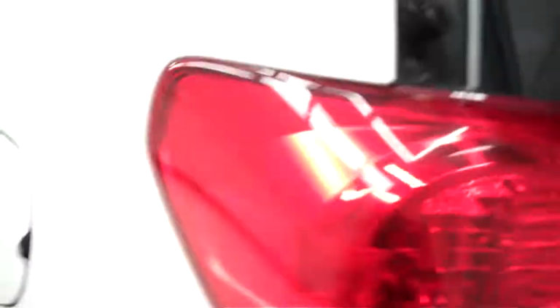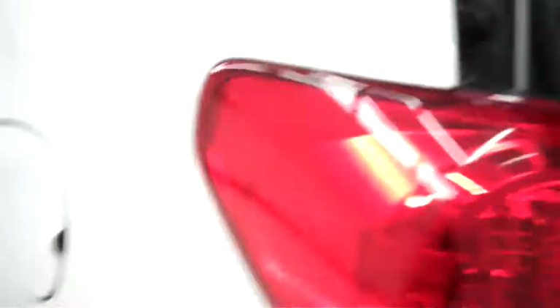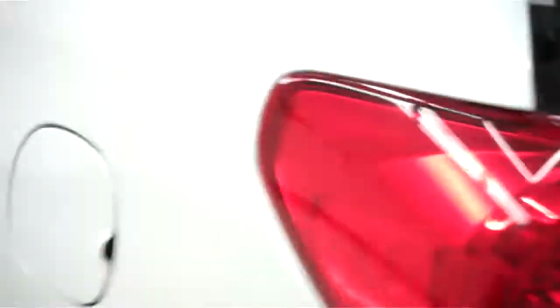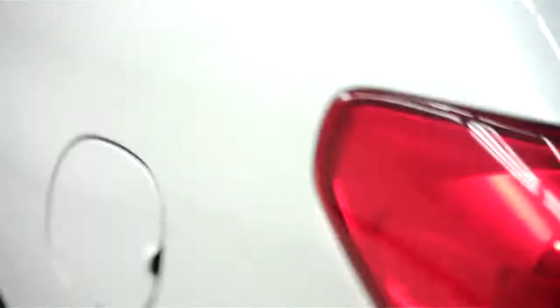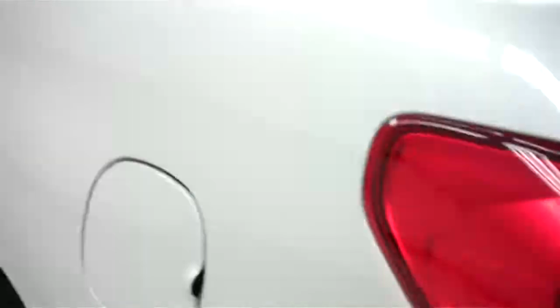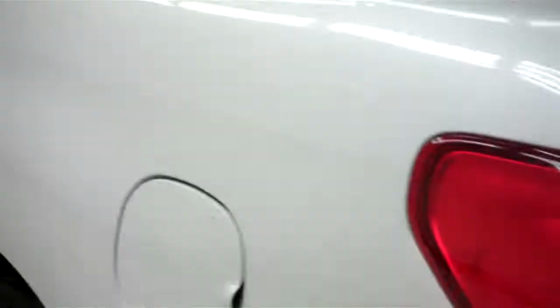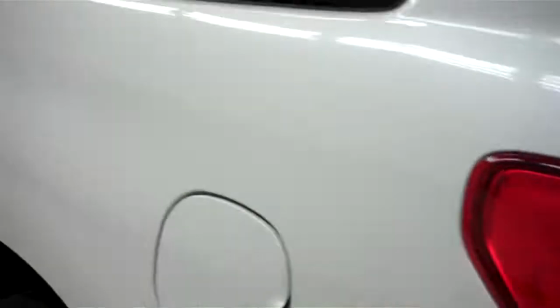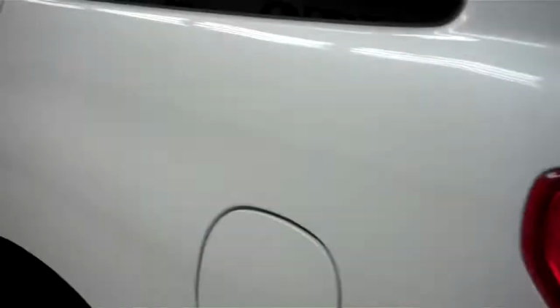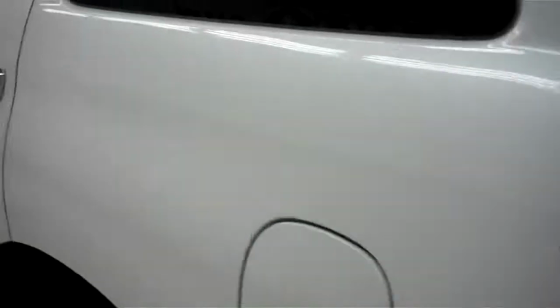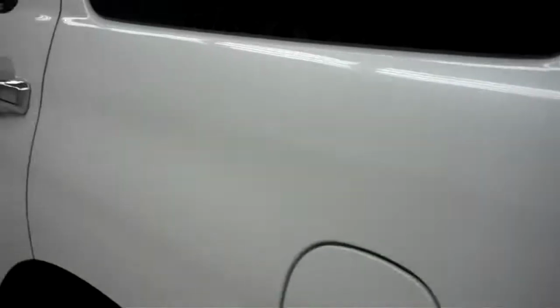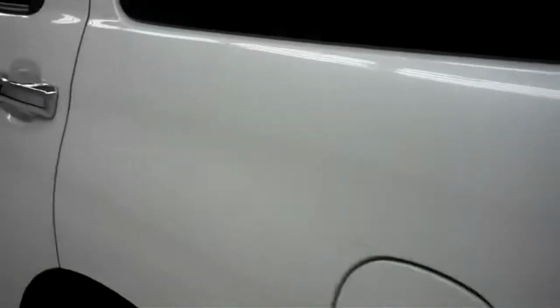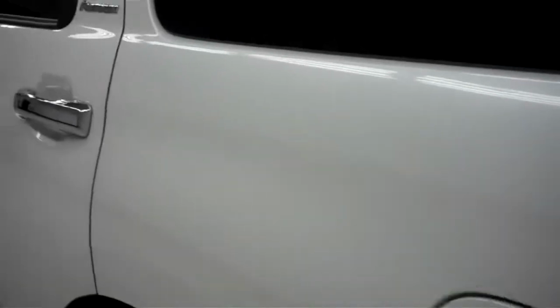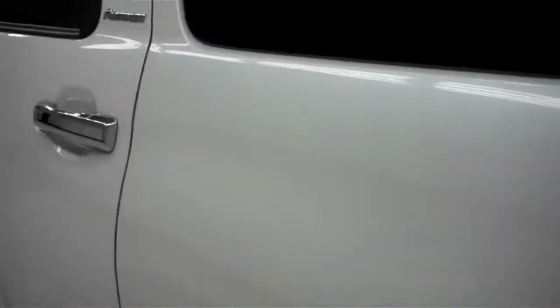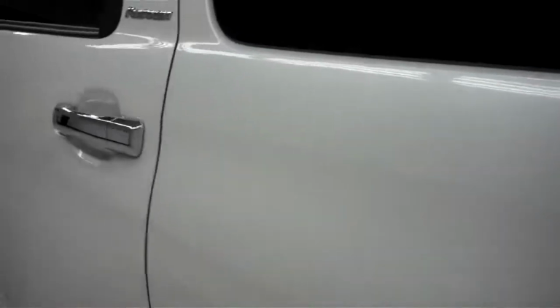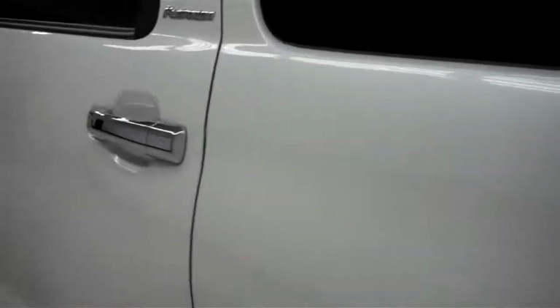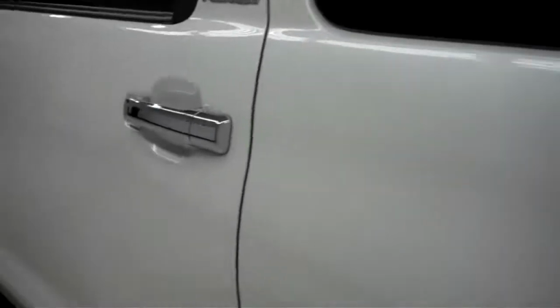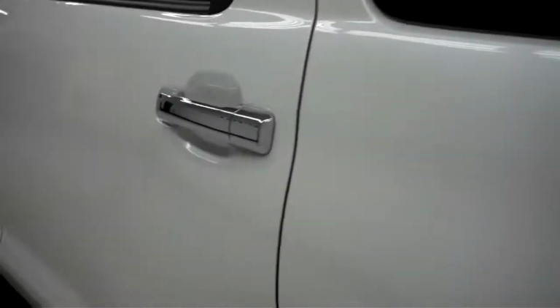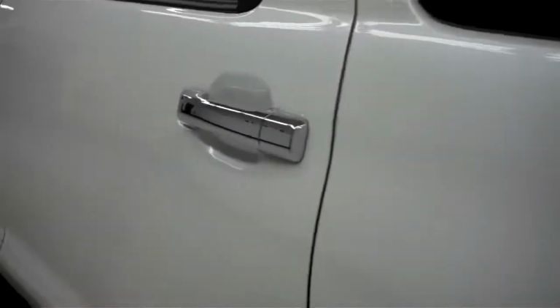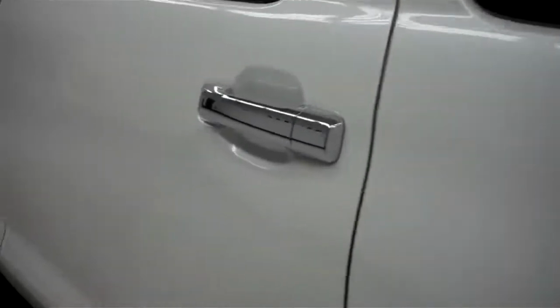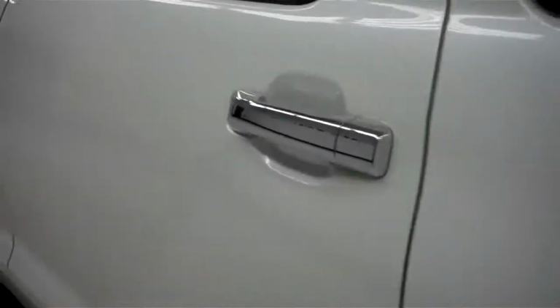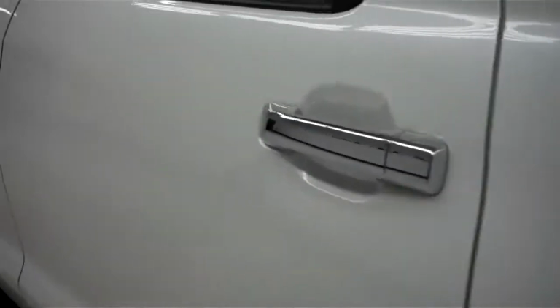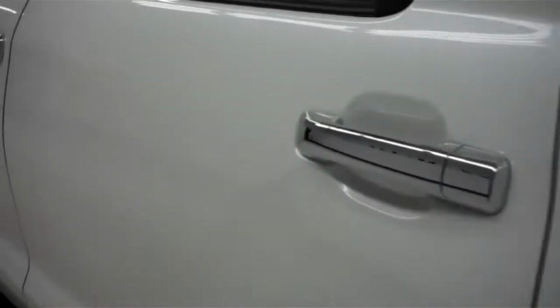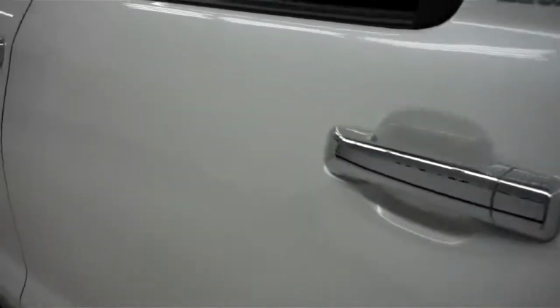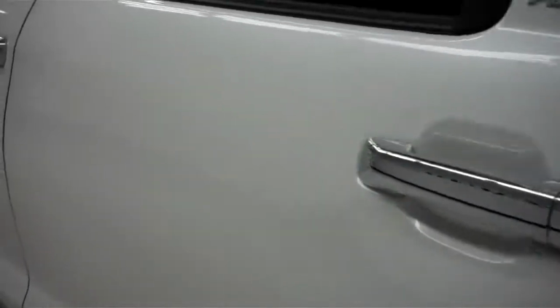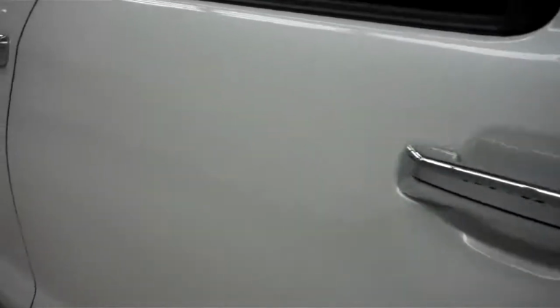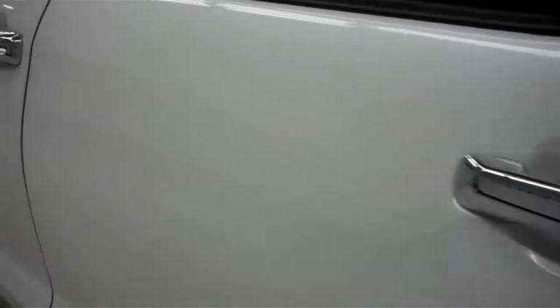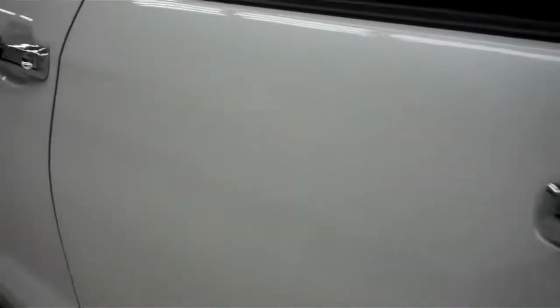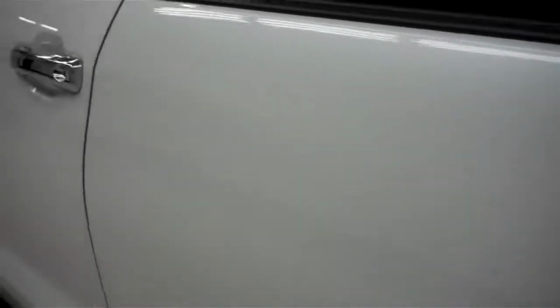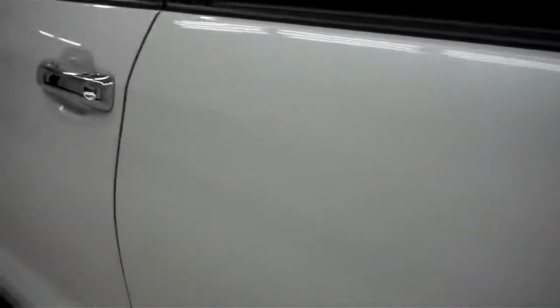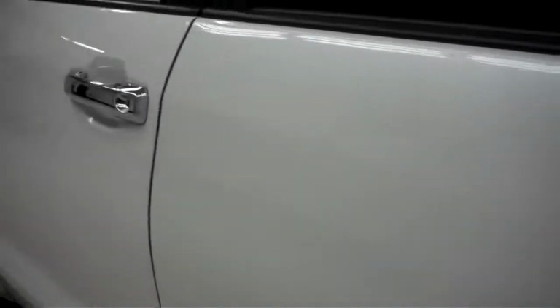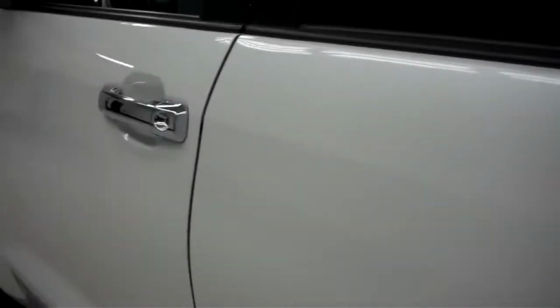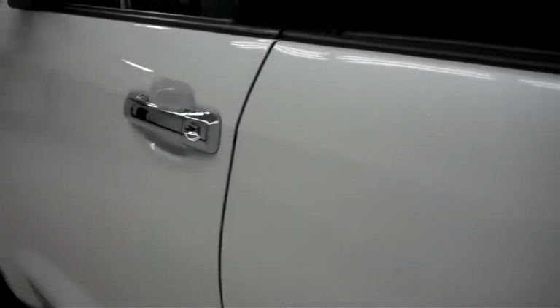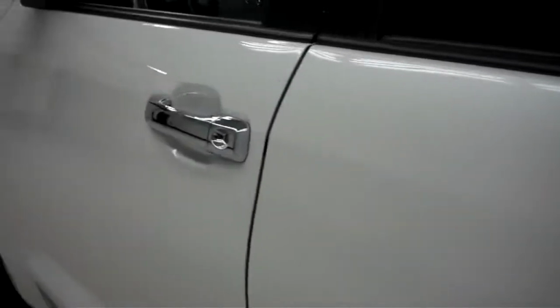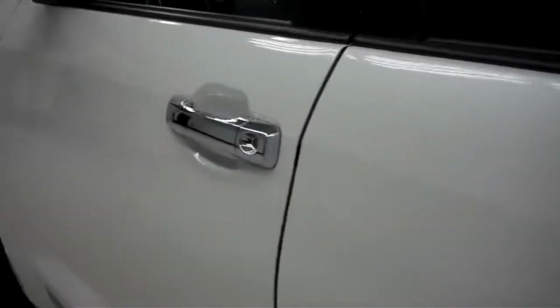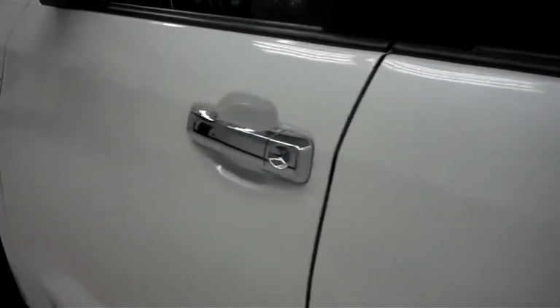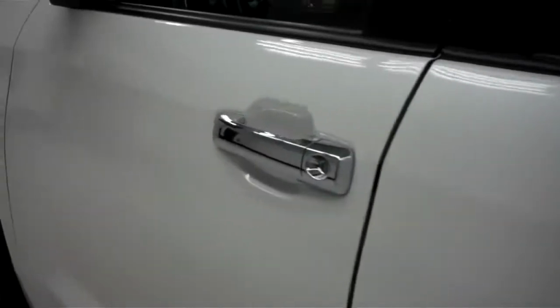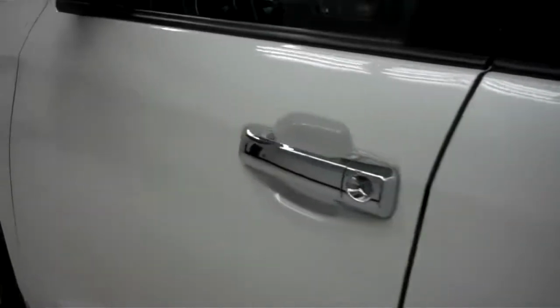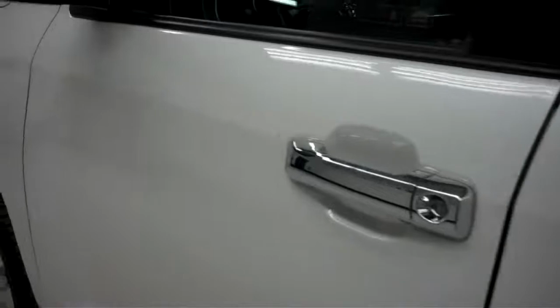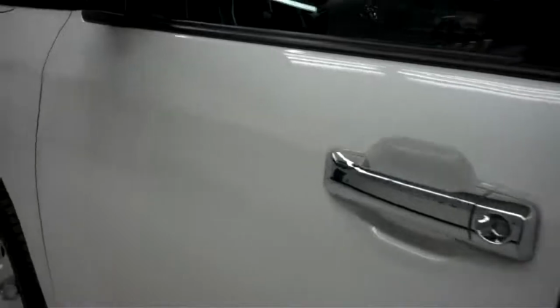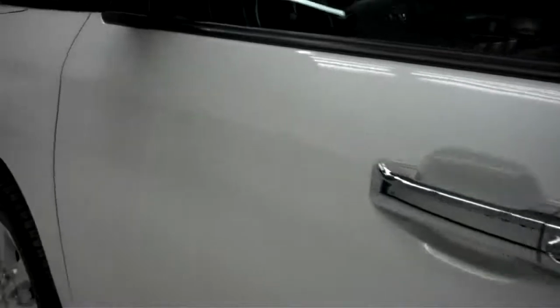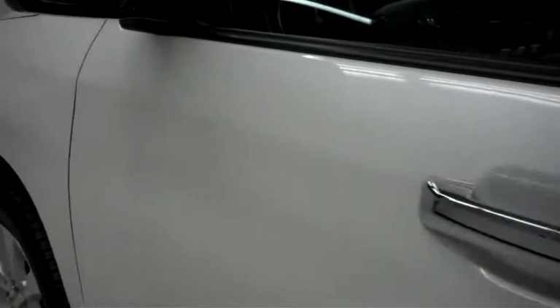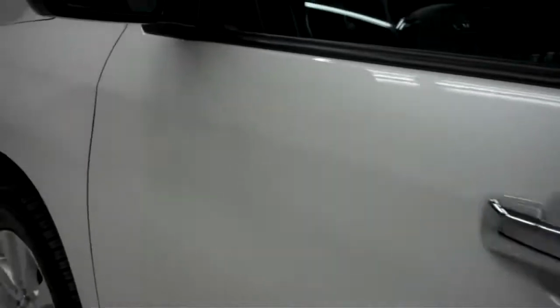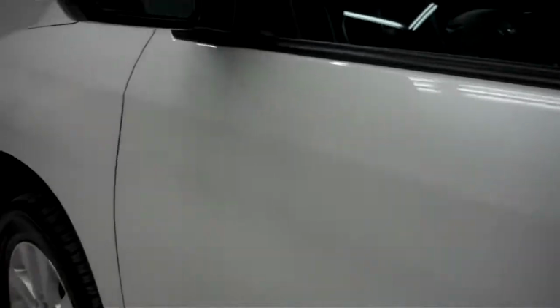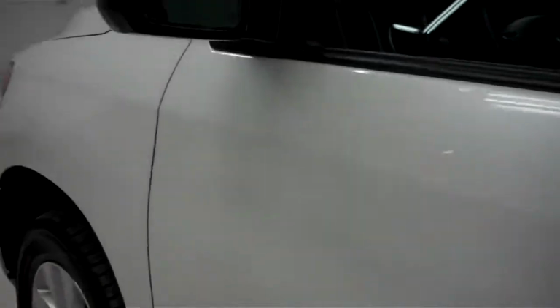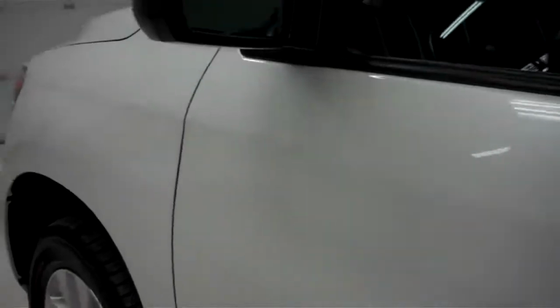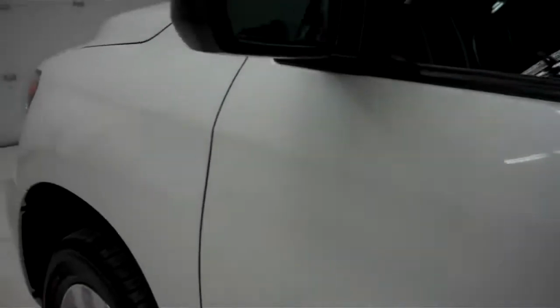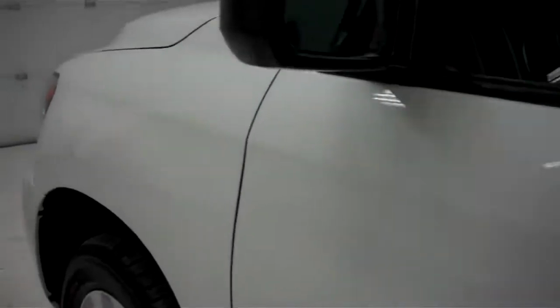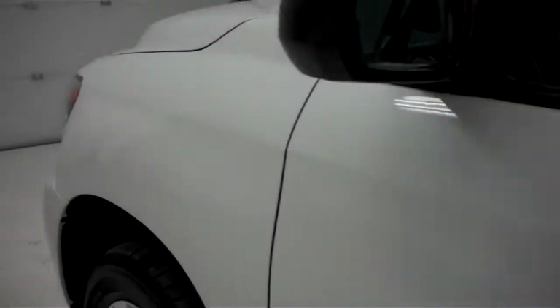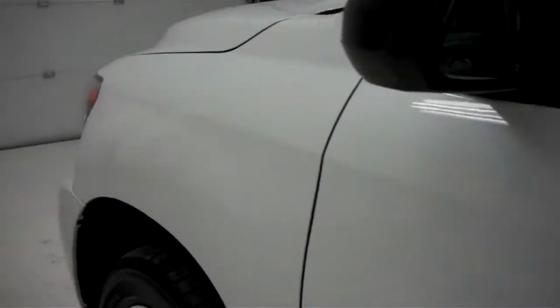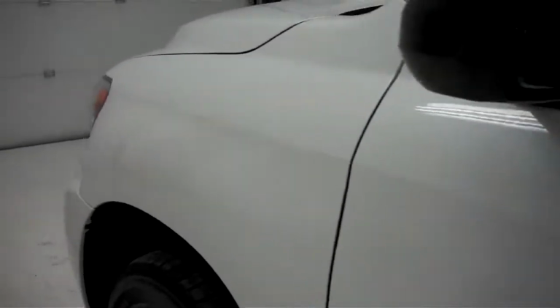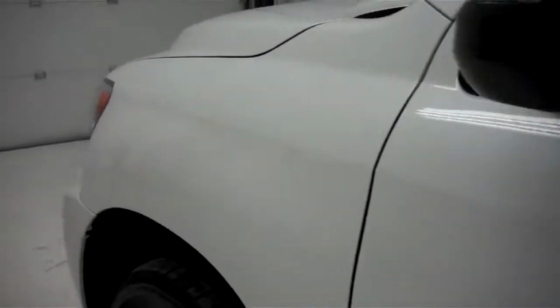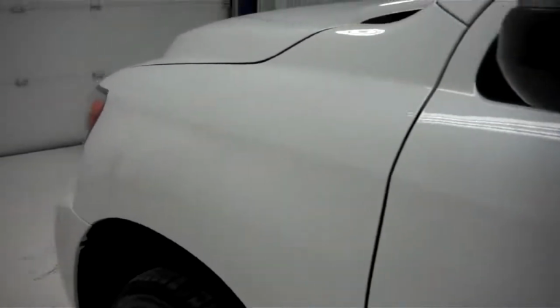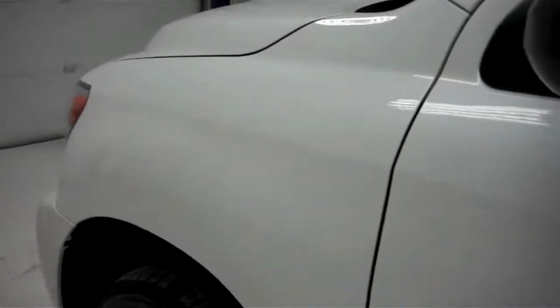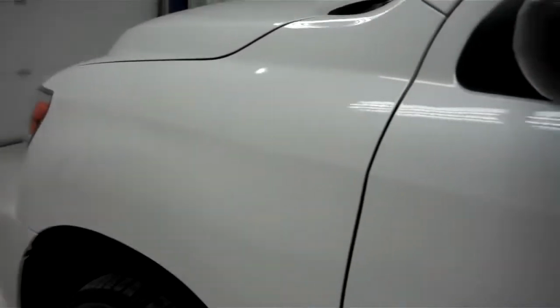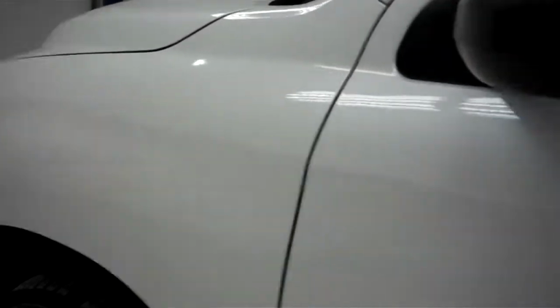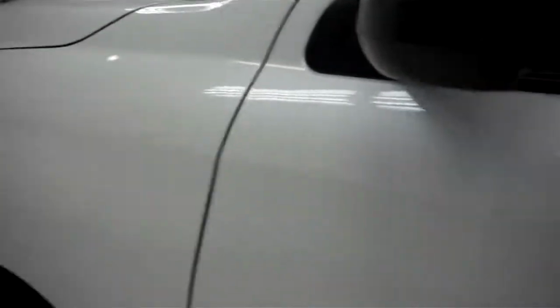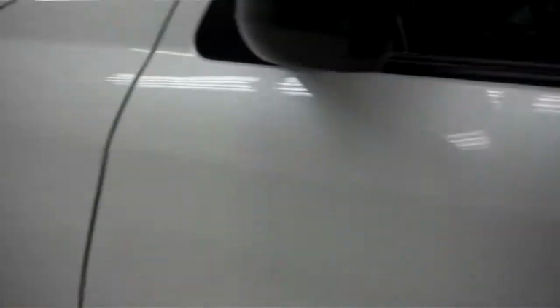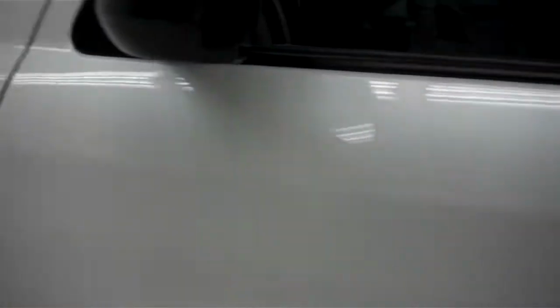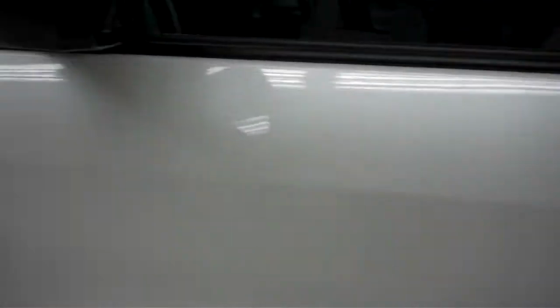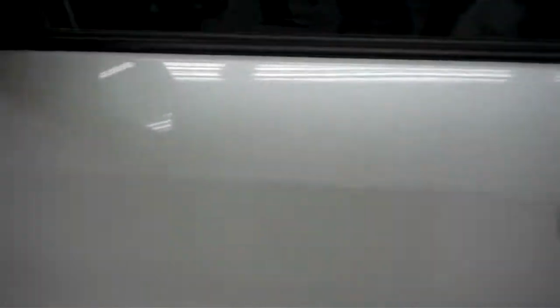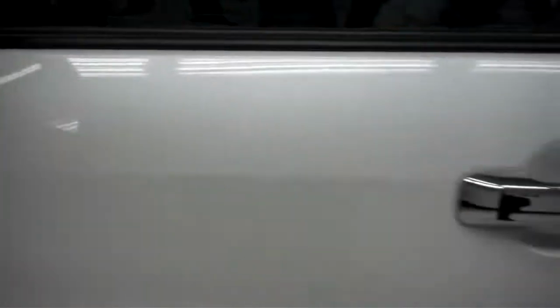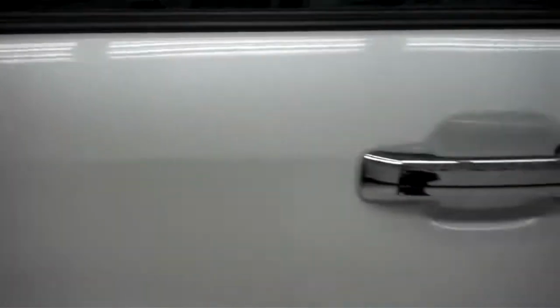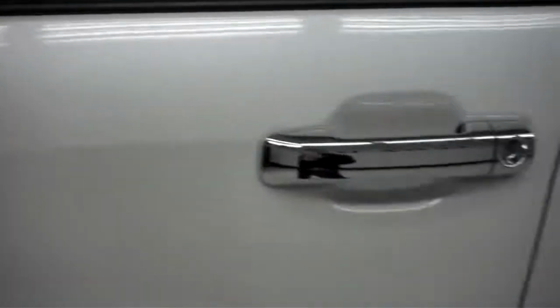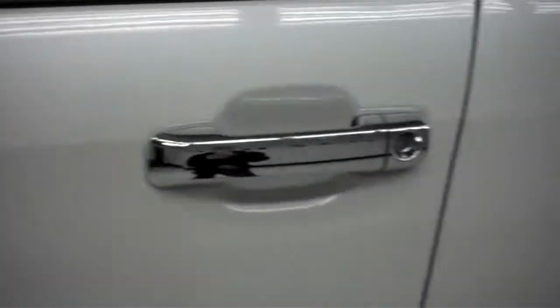This side's paint is just as clean and reflective as the other side. There are no dings or dents on this side of the Sequoia either.